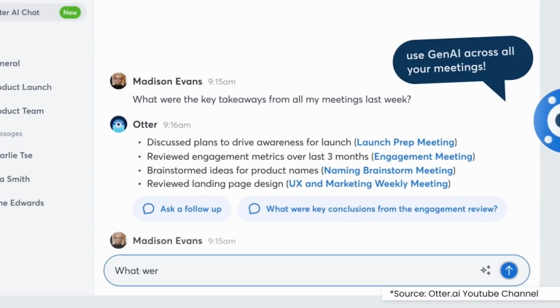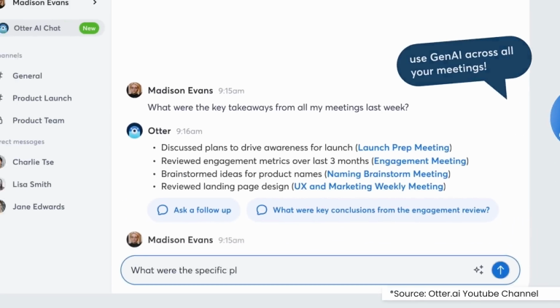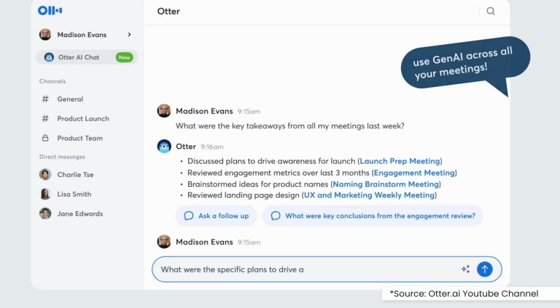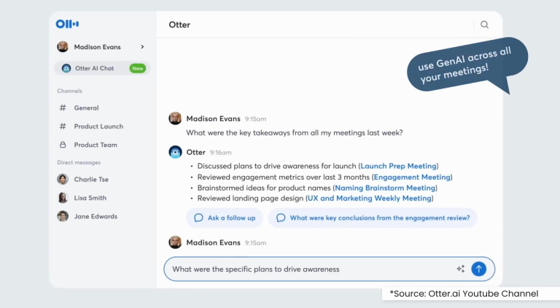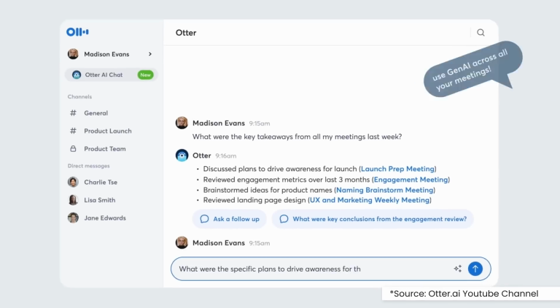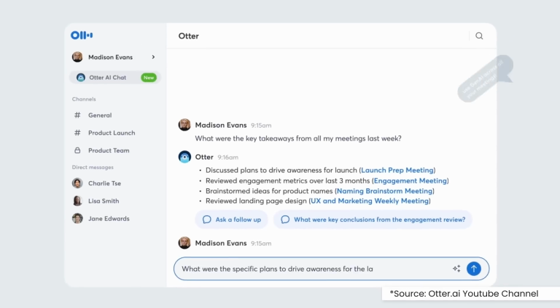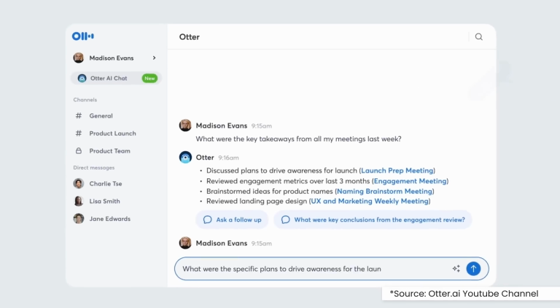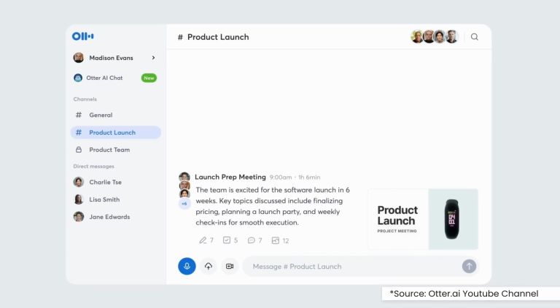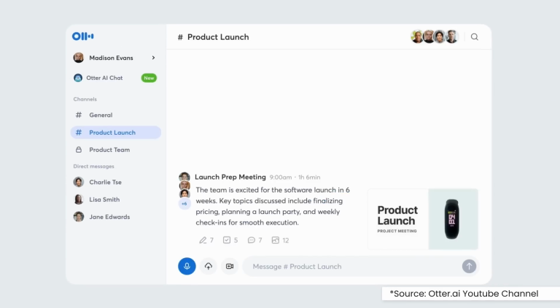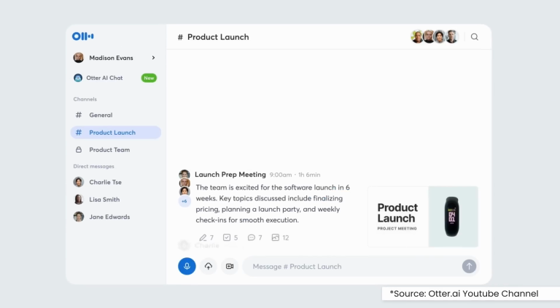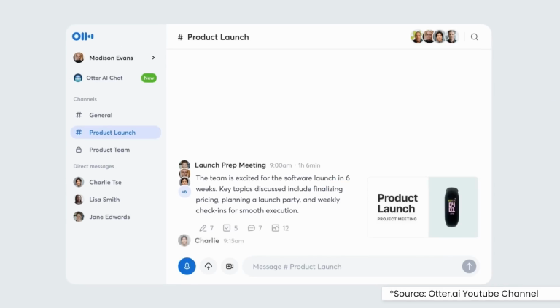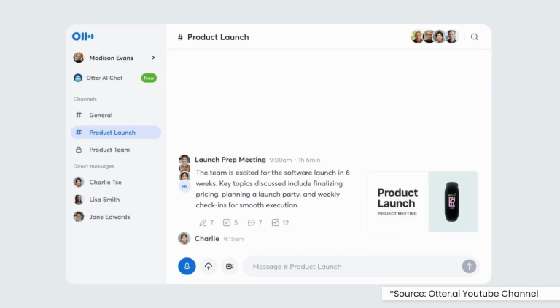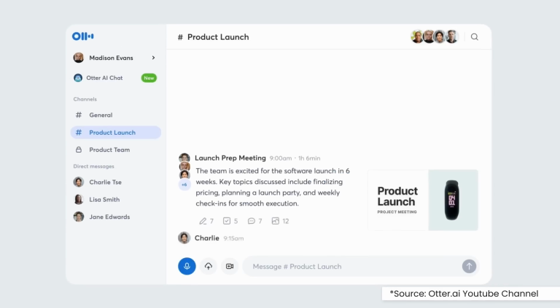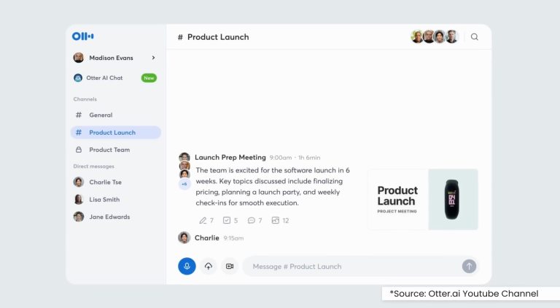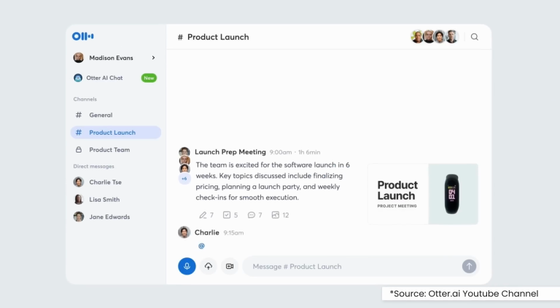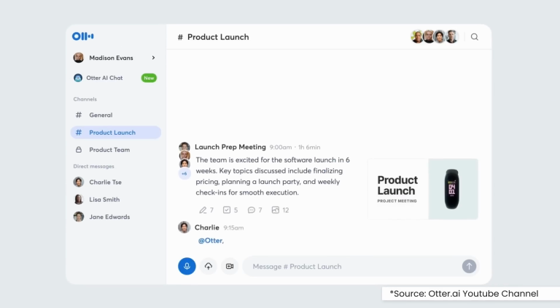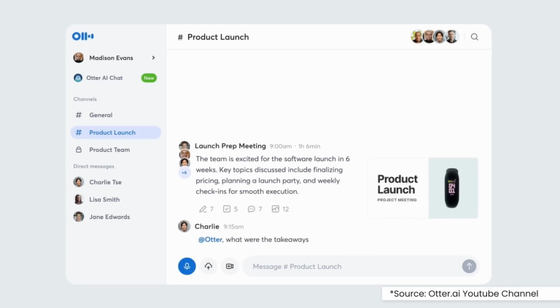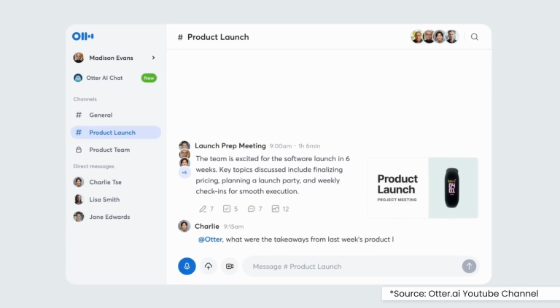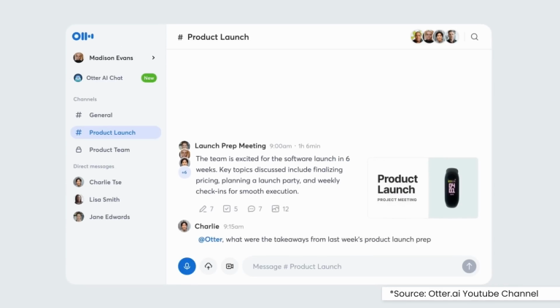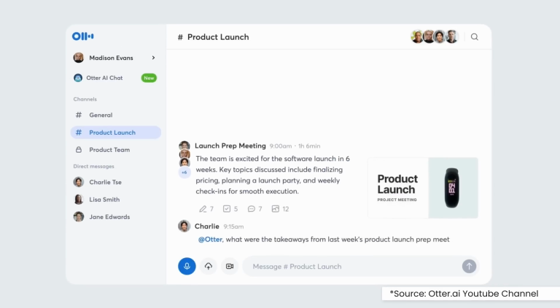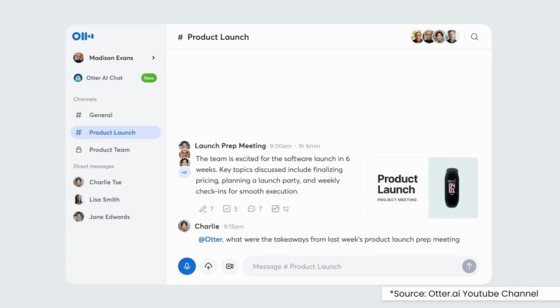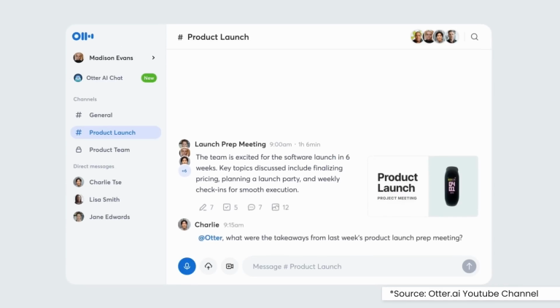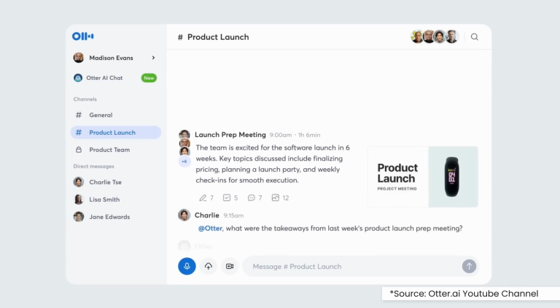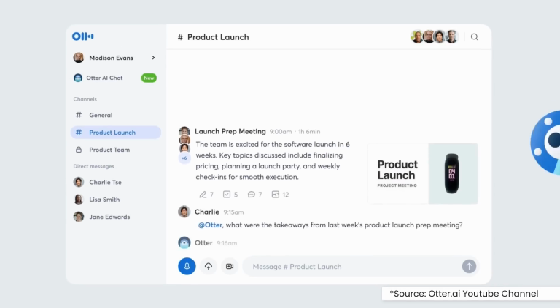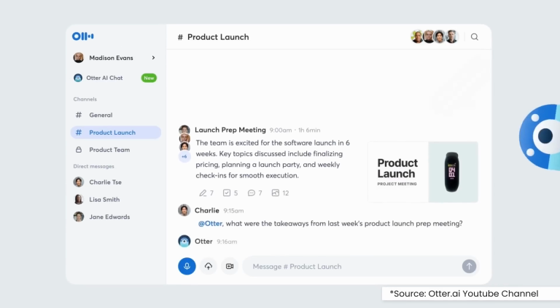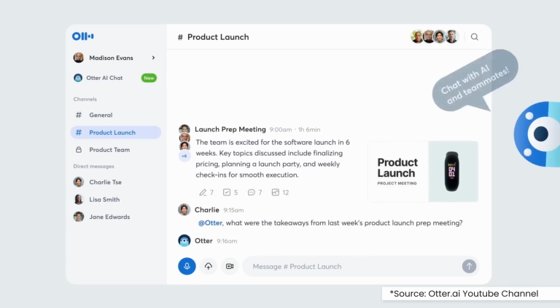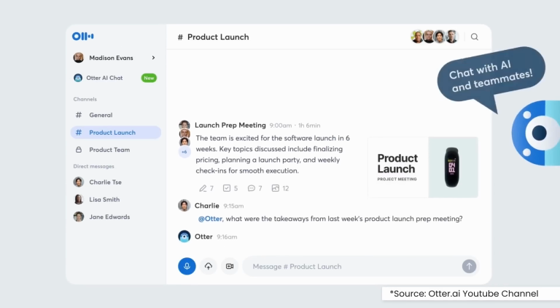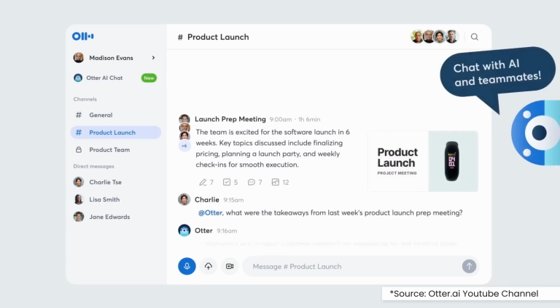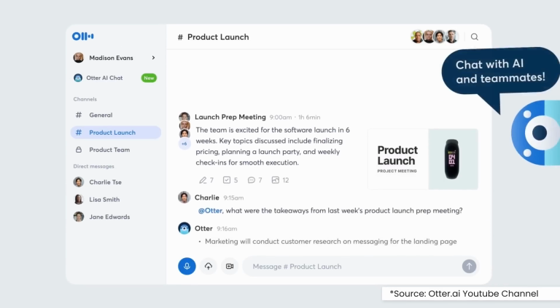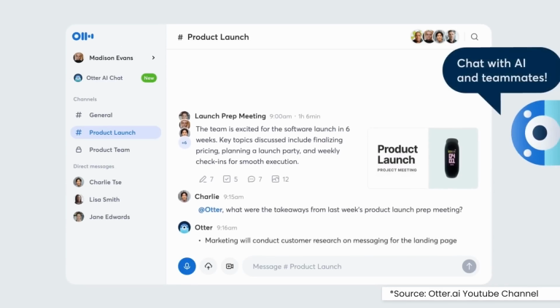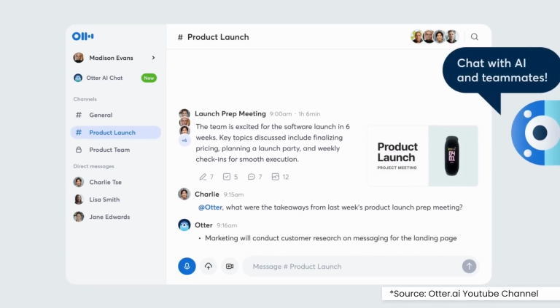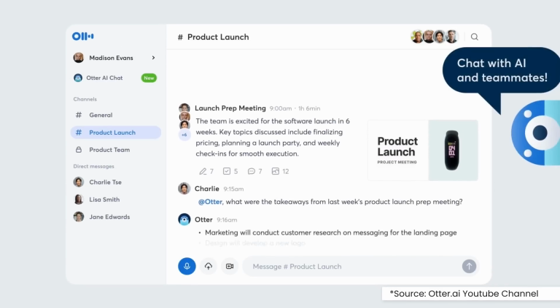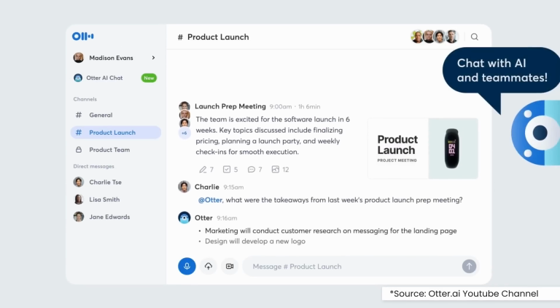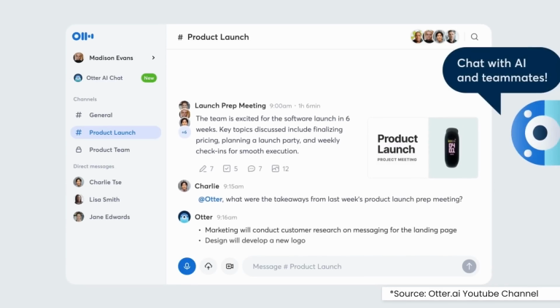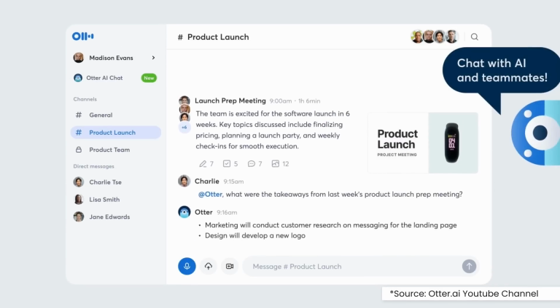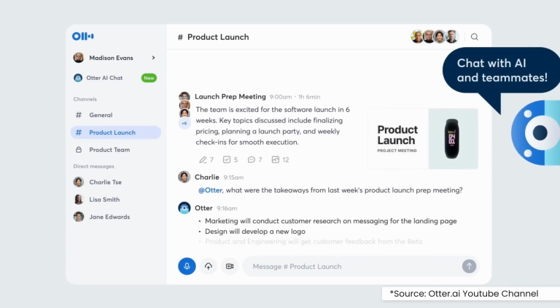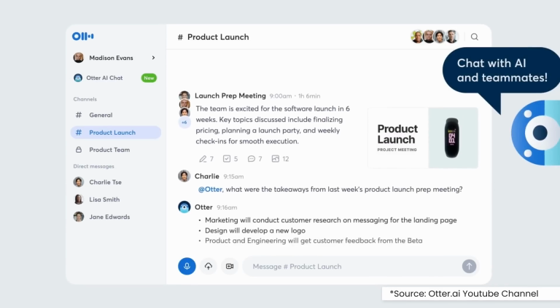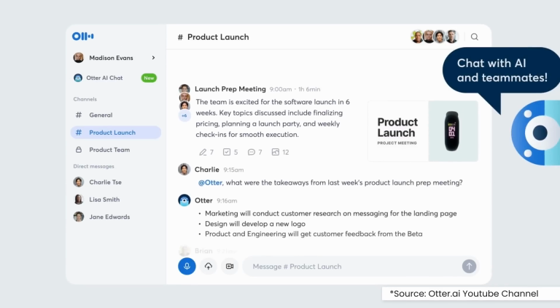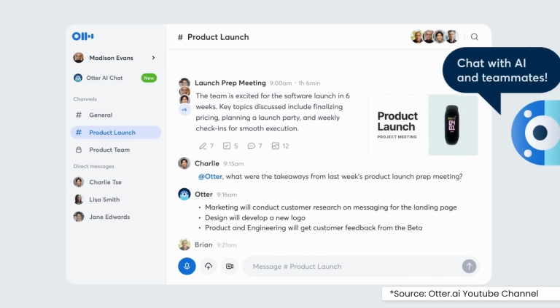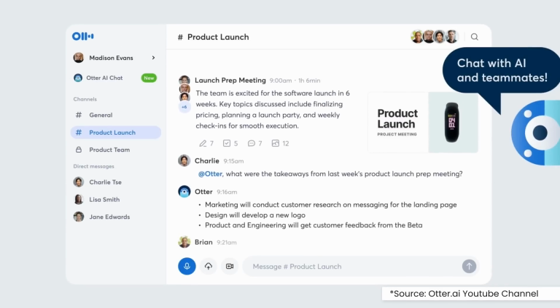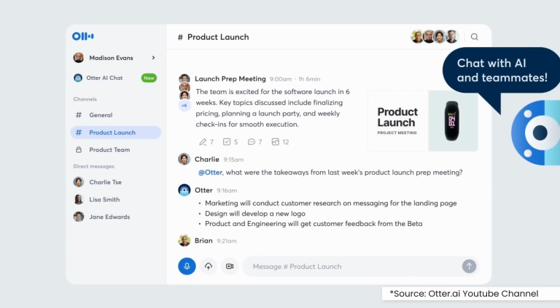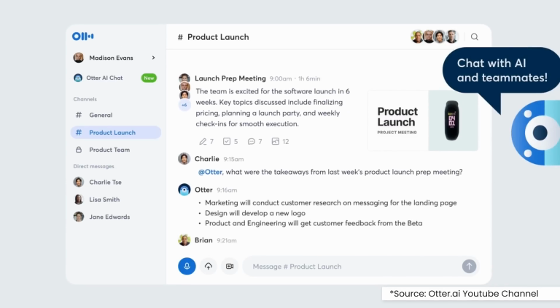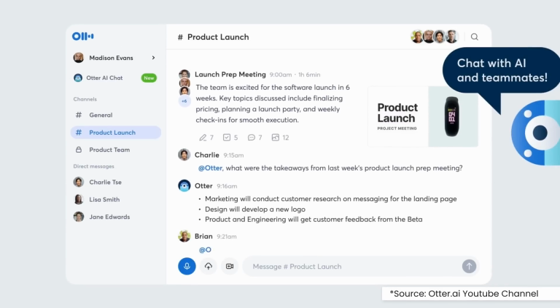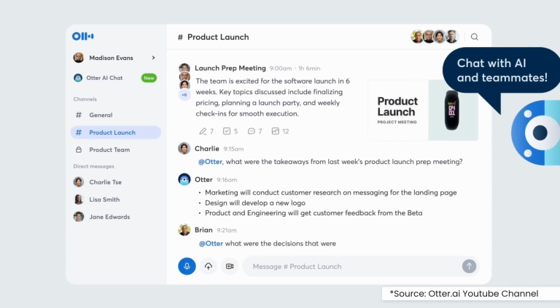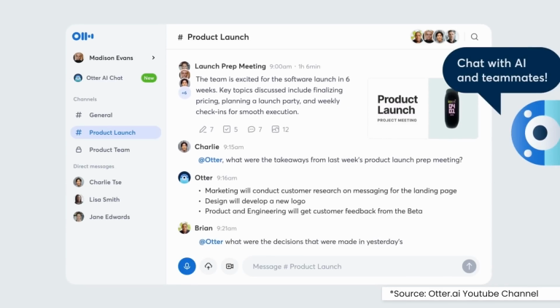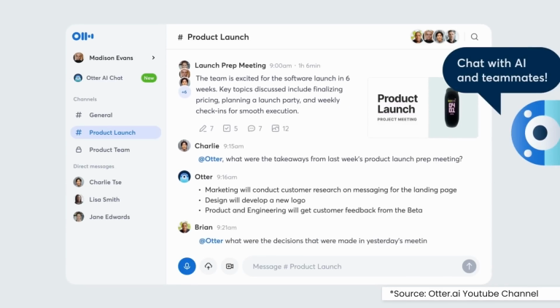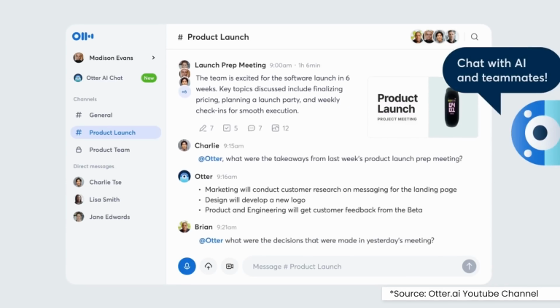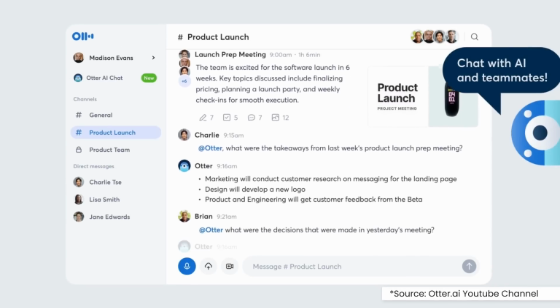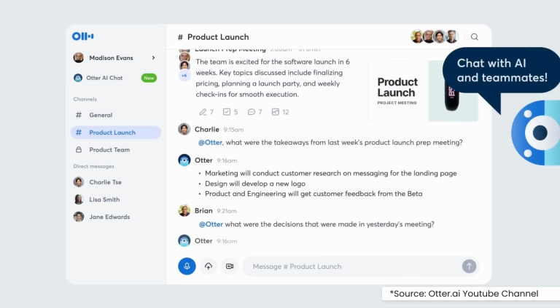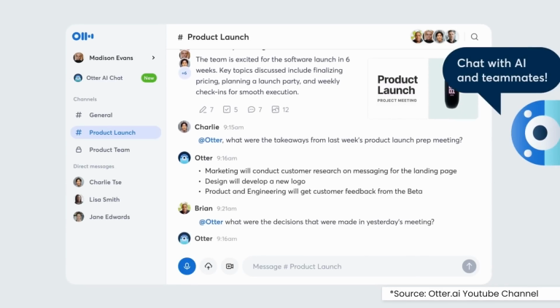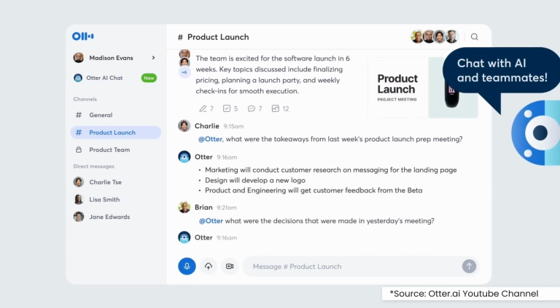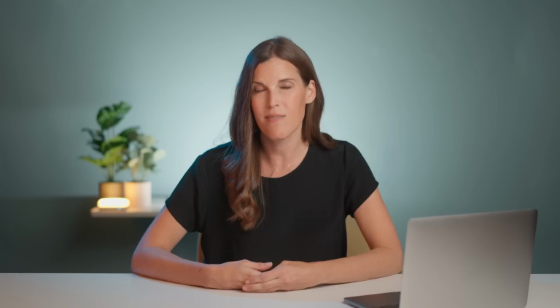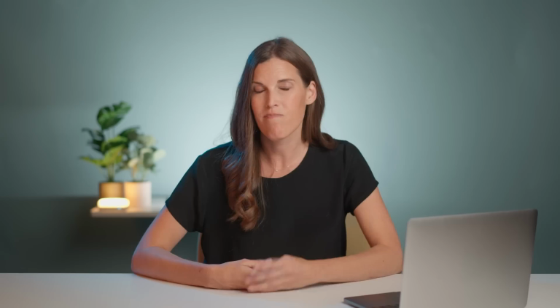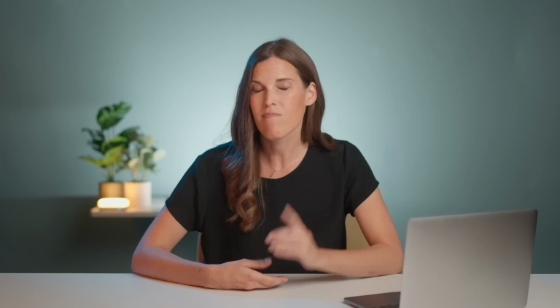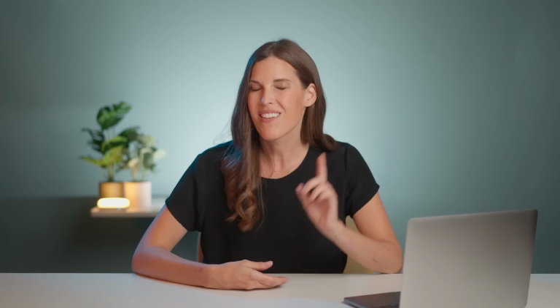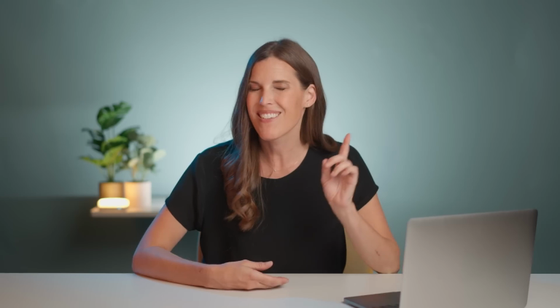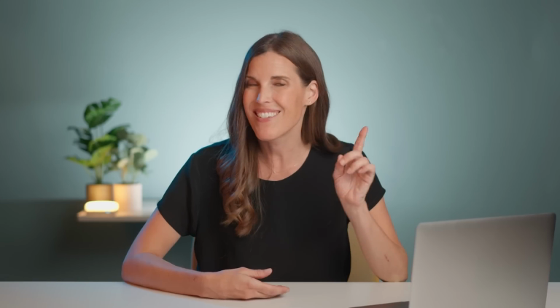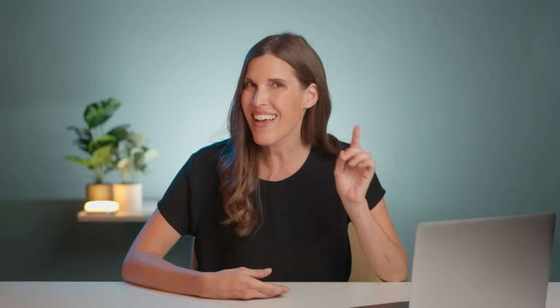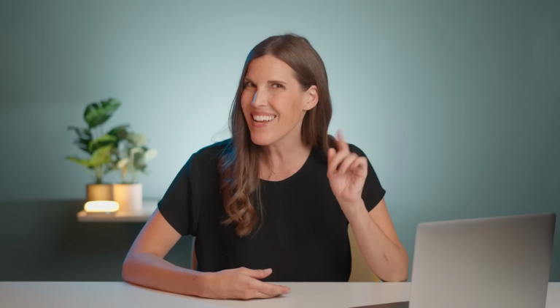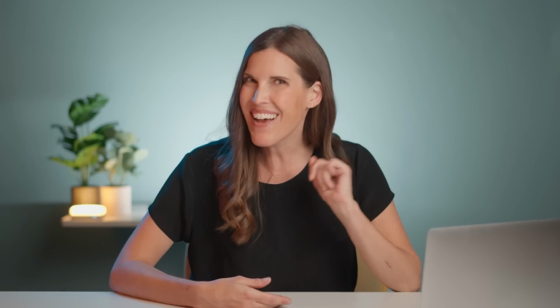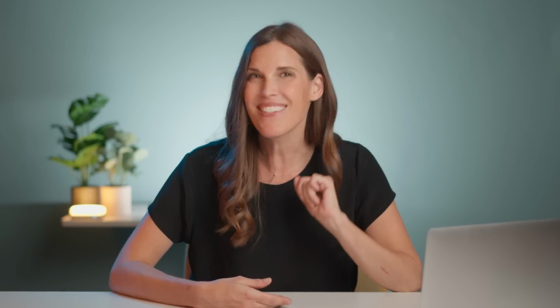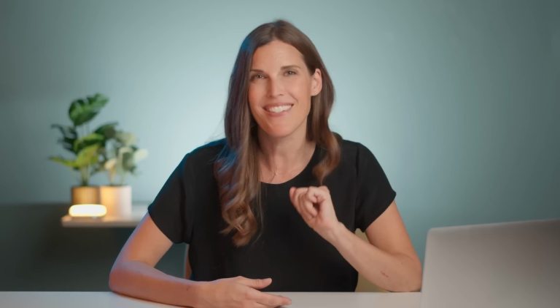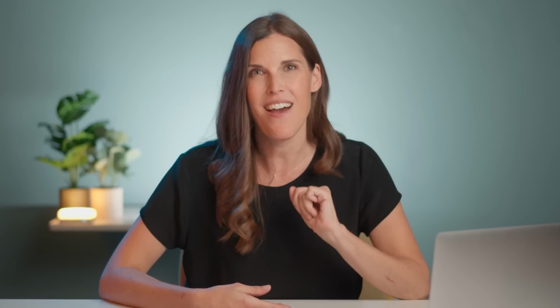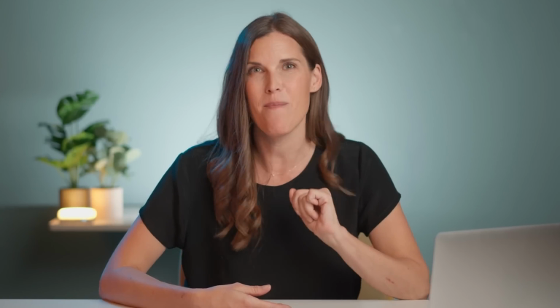One who takes all the notes, organizes them, creates summaries and action items, and answers any follow-up questions. Sign us up.